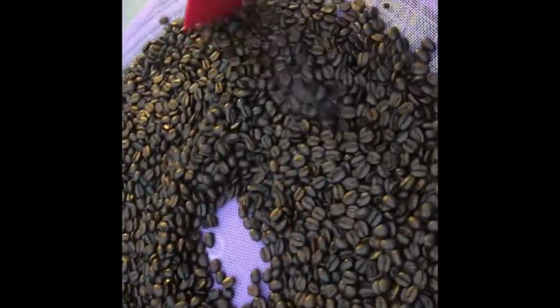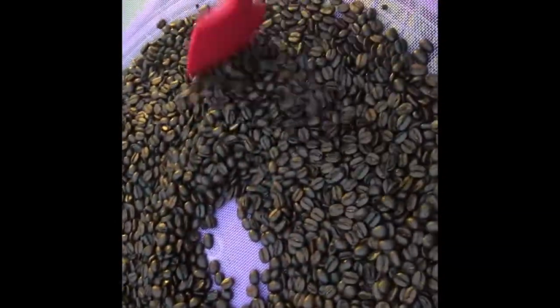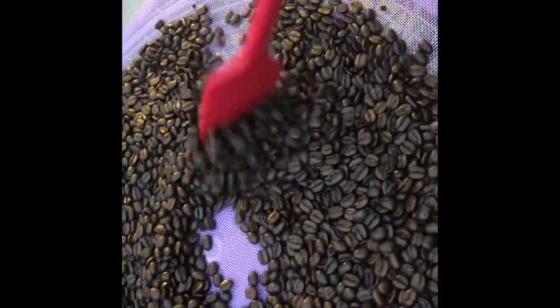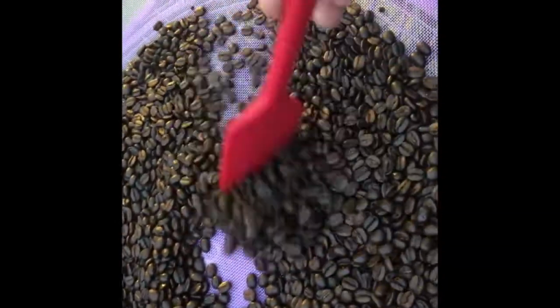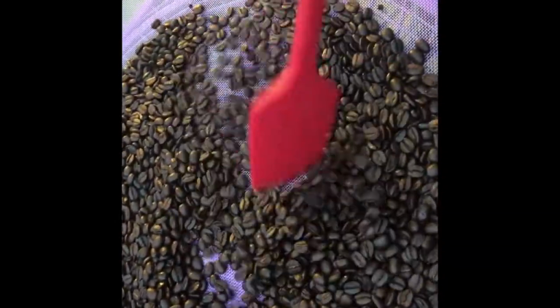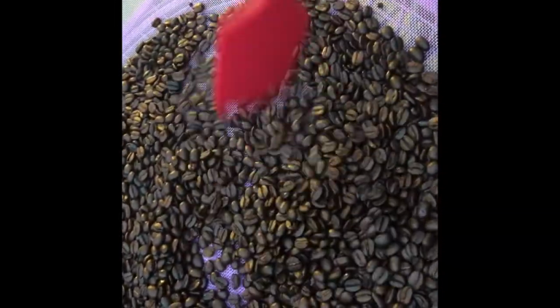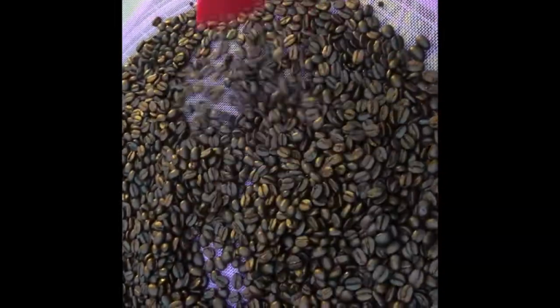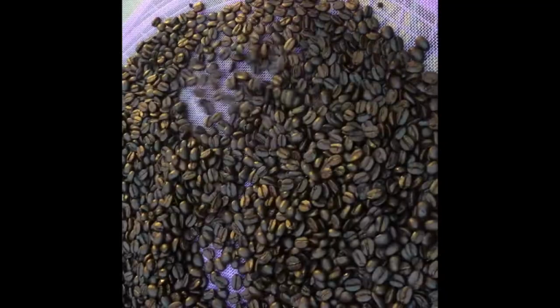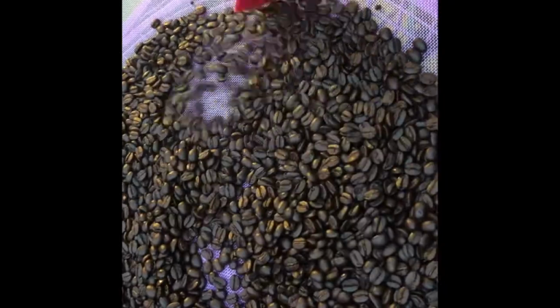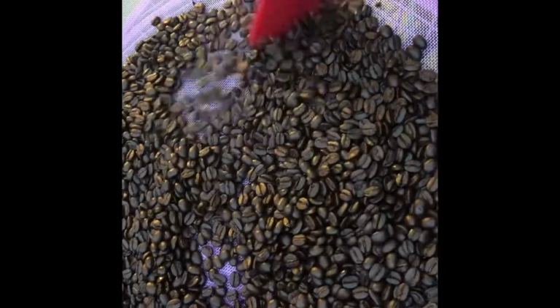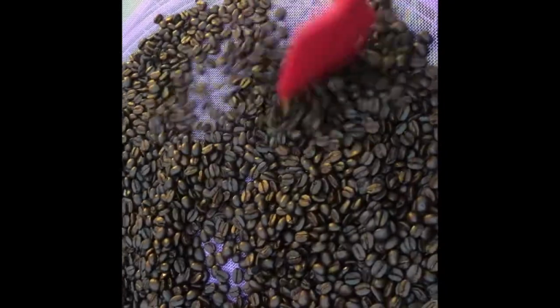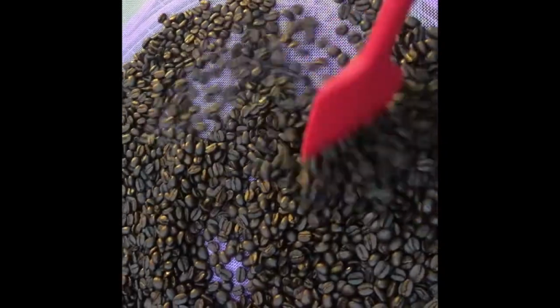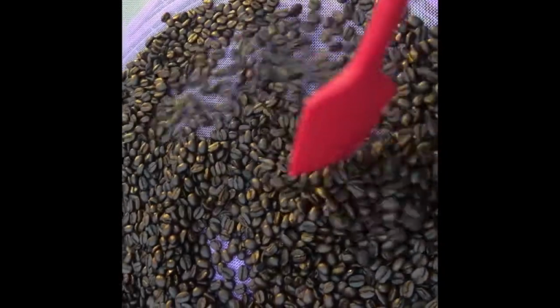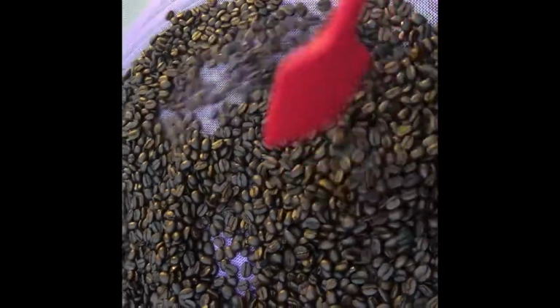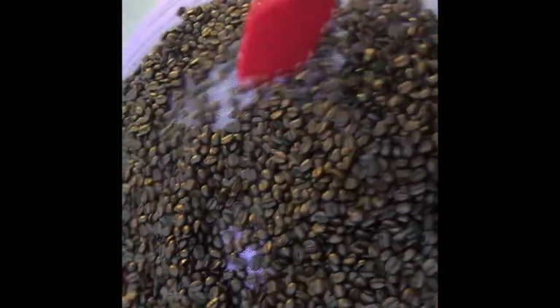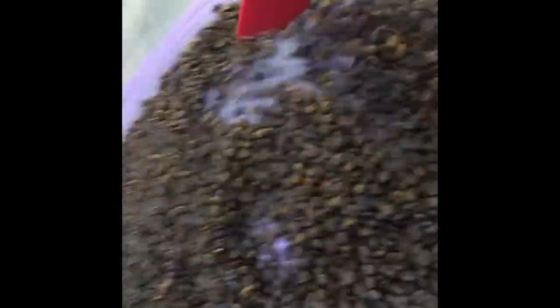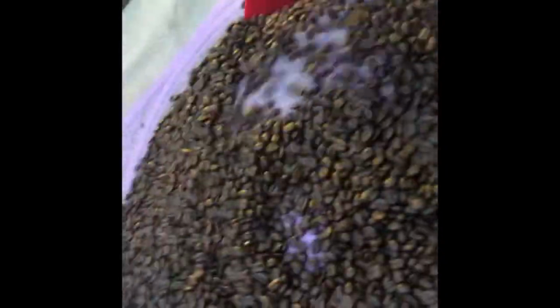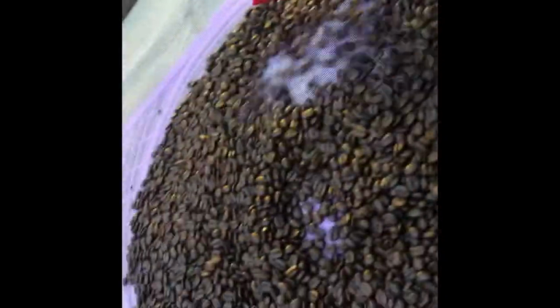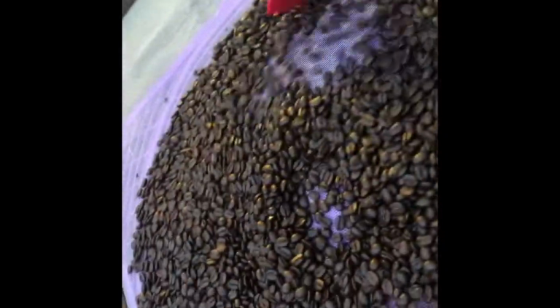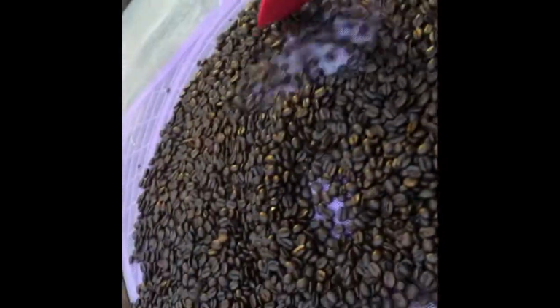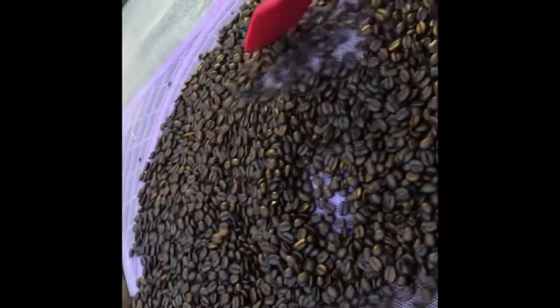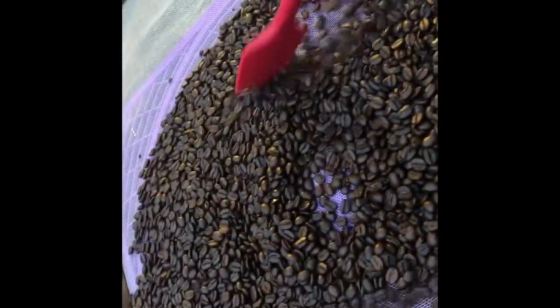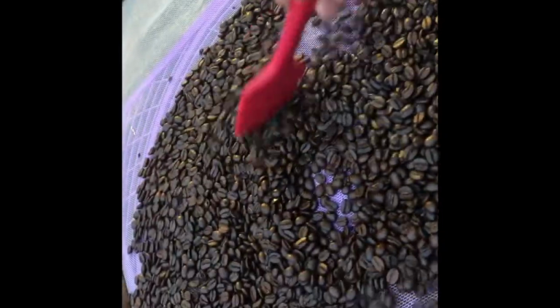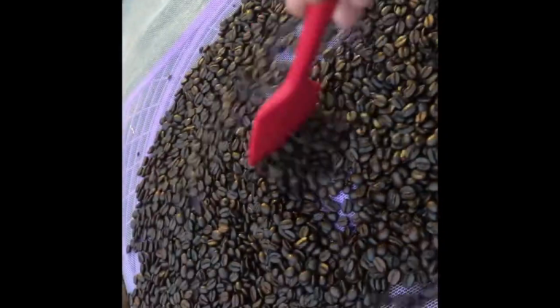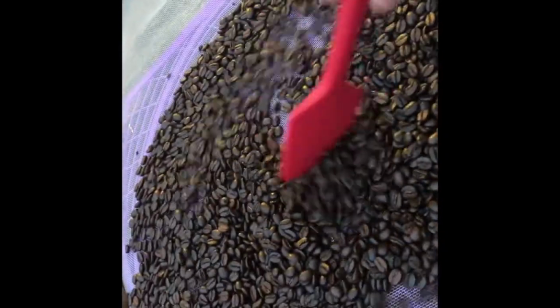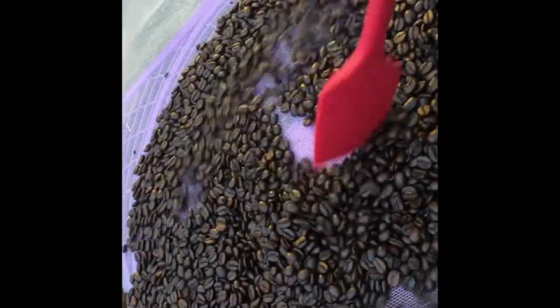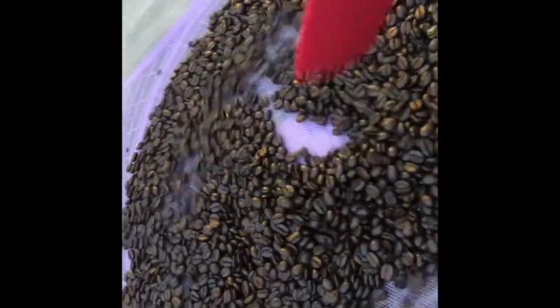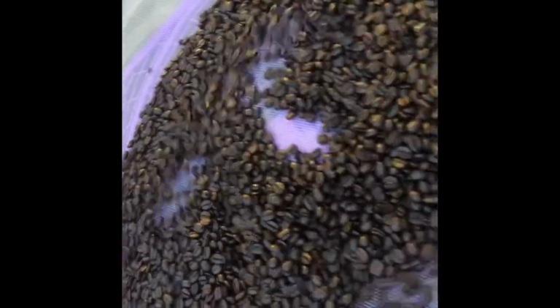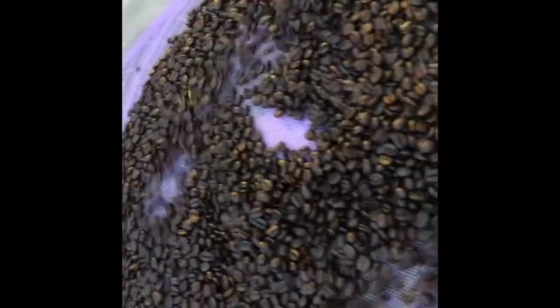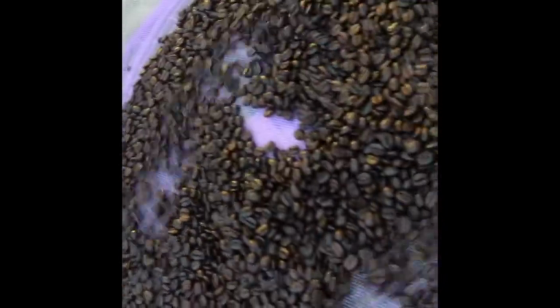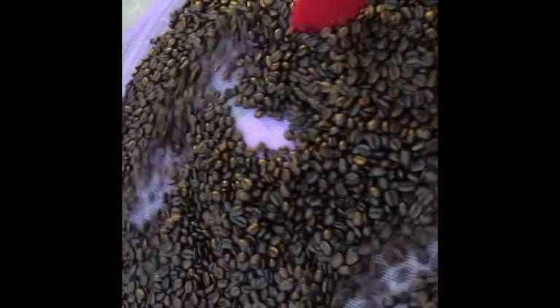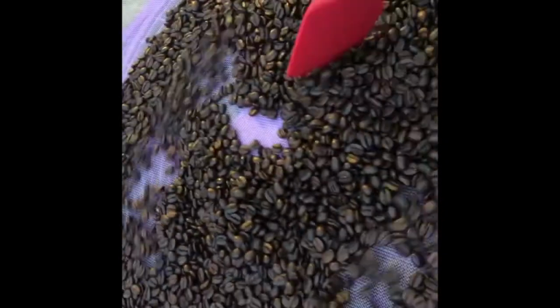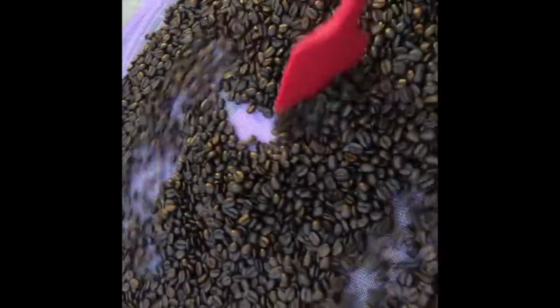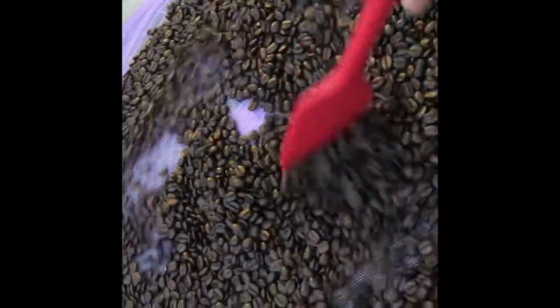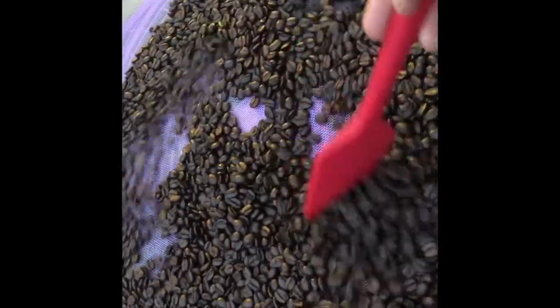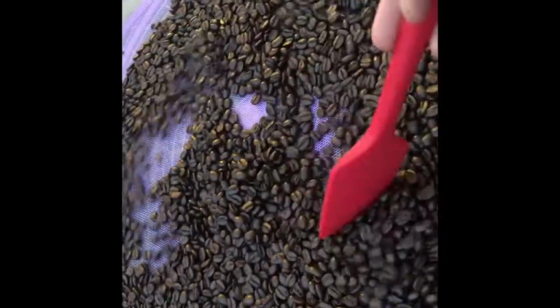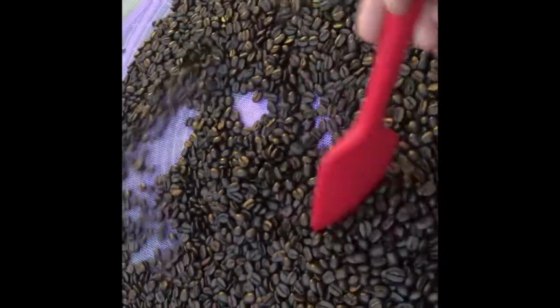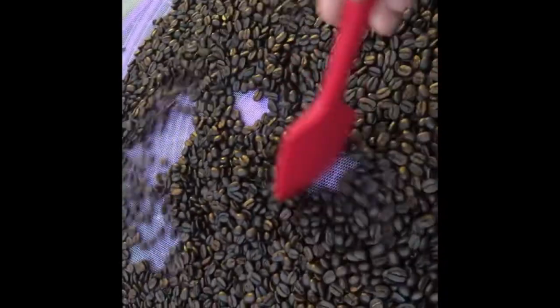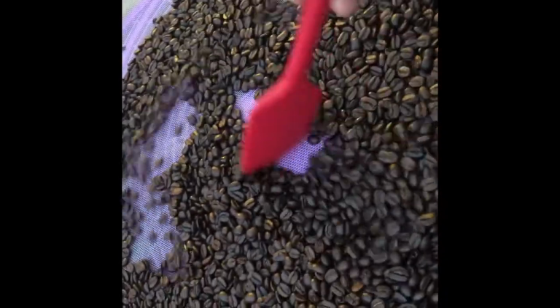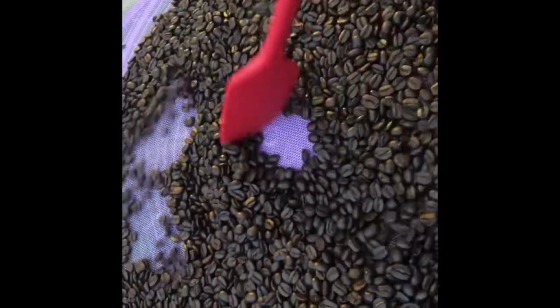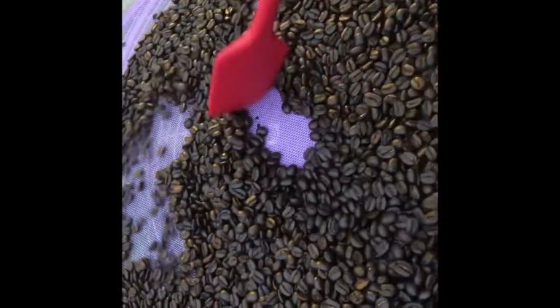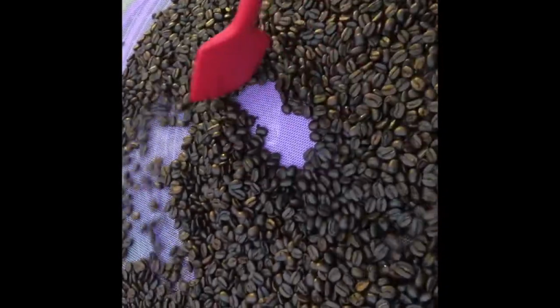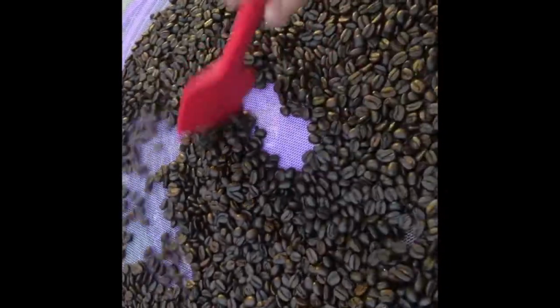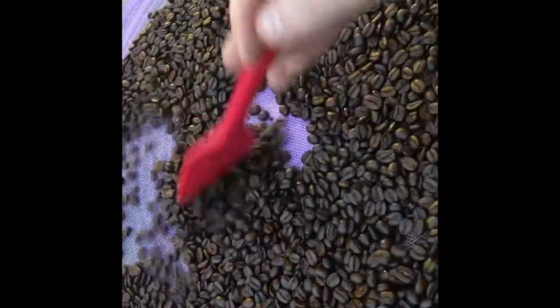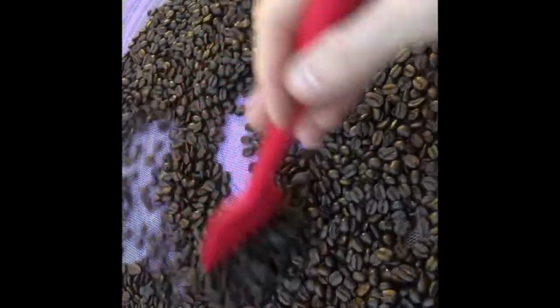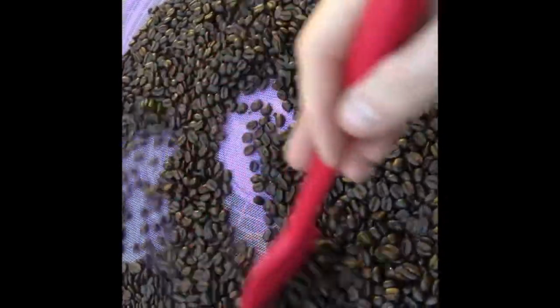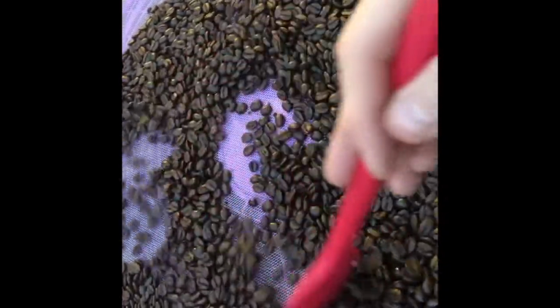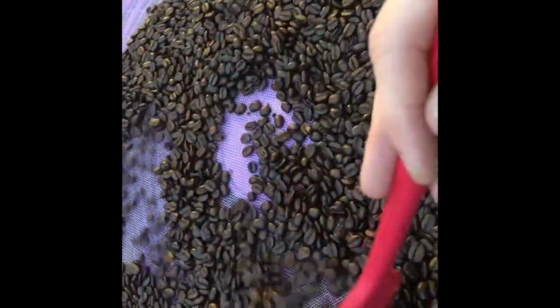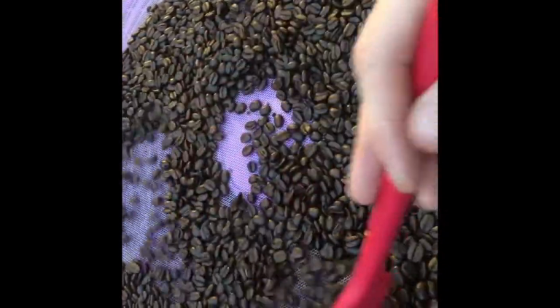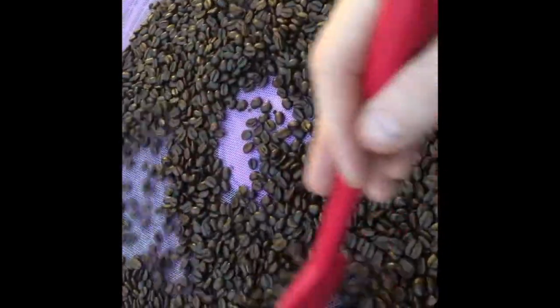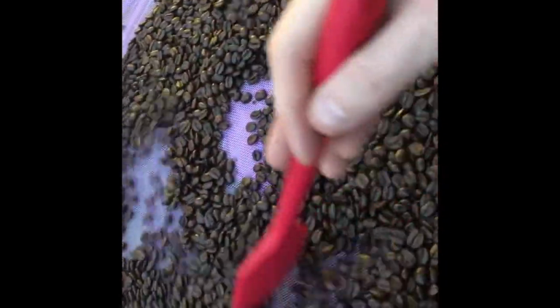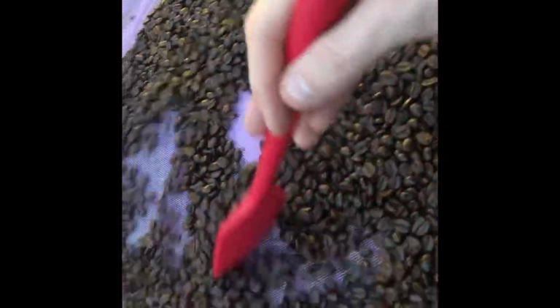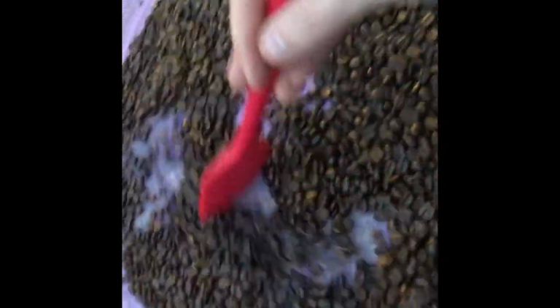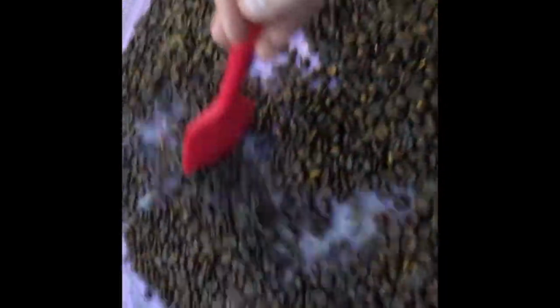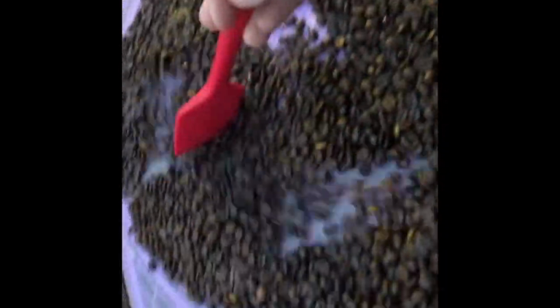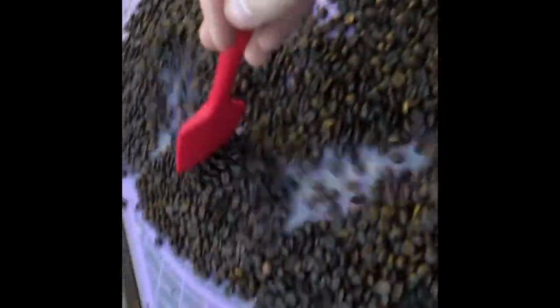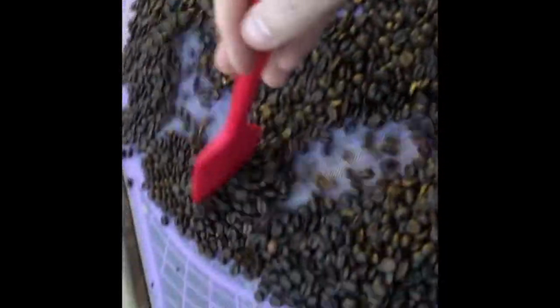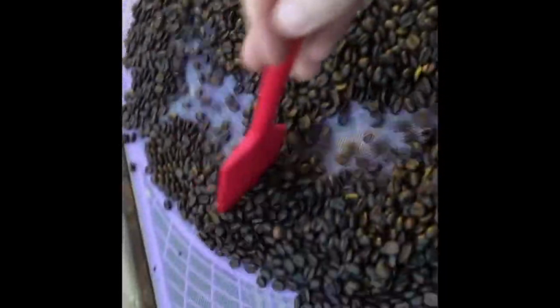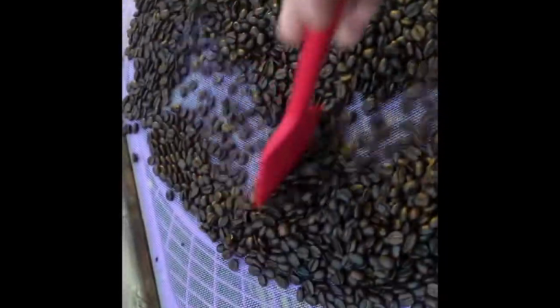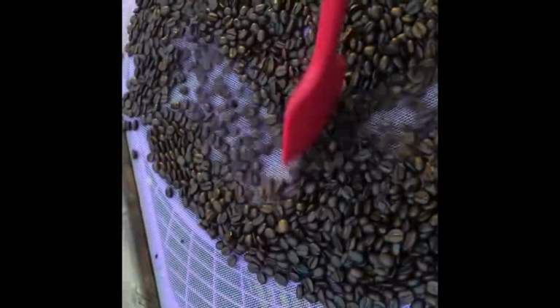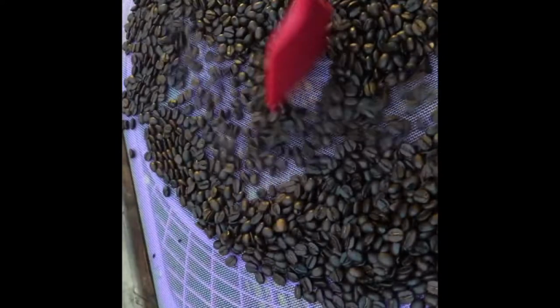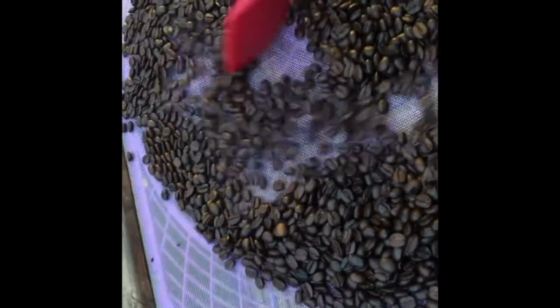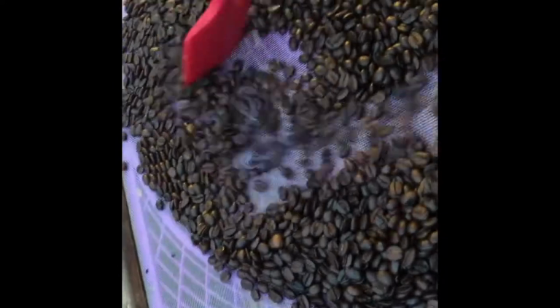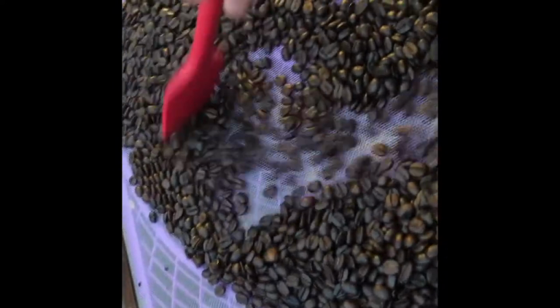Once these are done cooling down — which doesn't take very long — I'm going to transfer these beans over to a storage container.